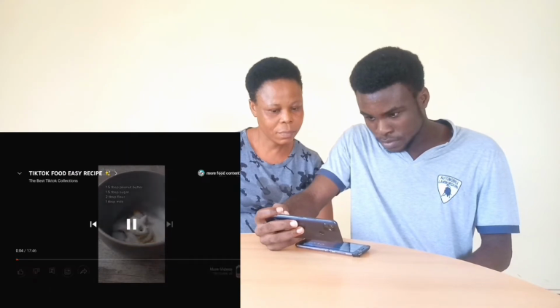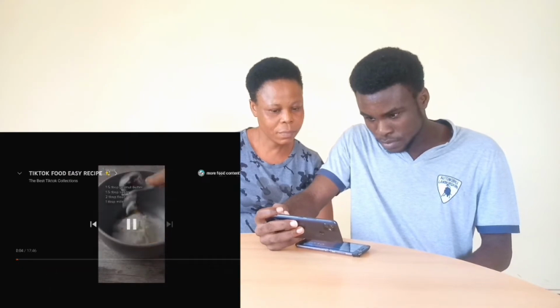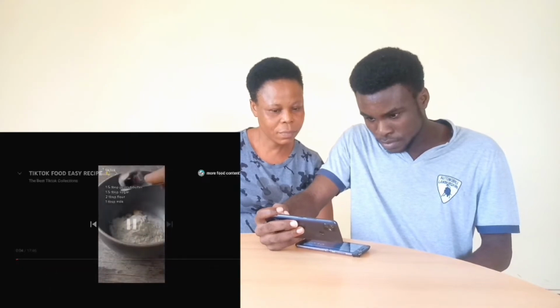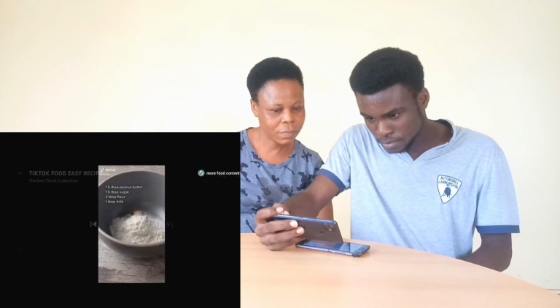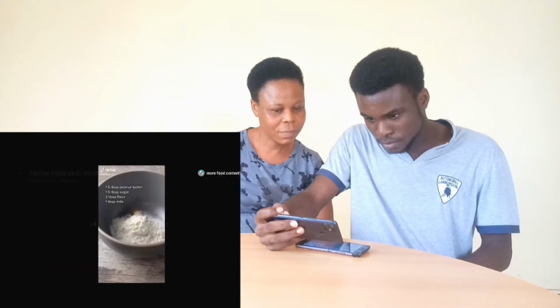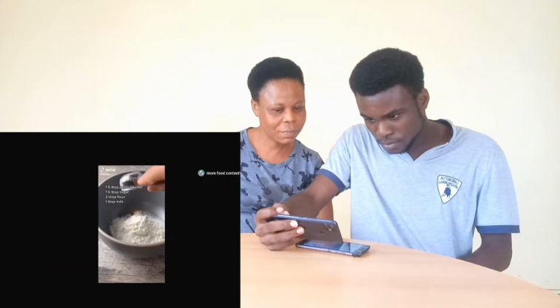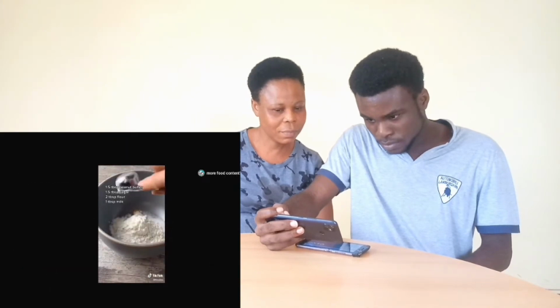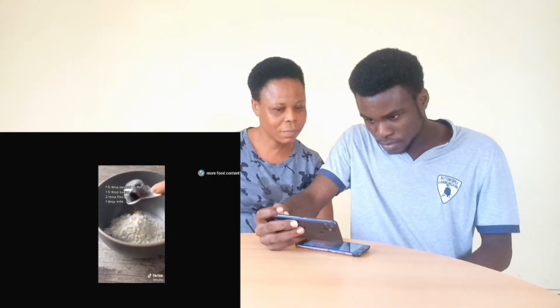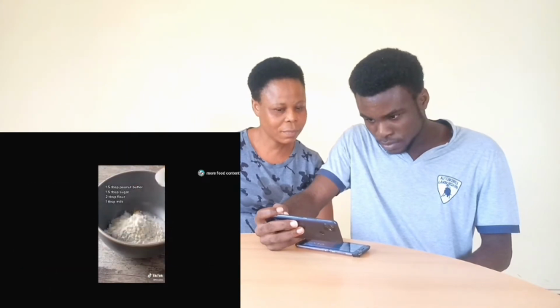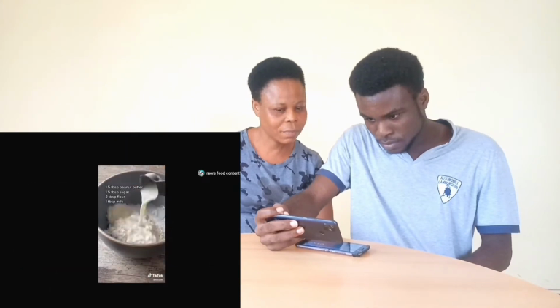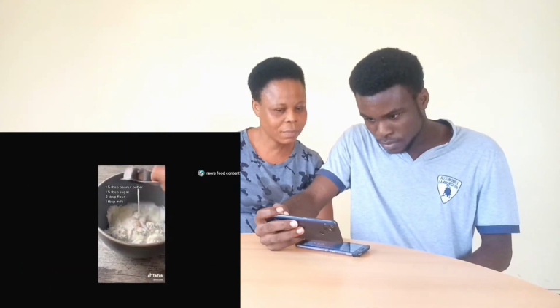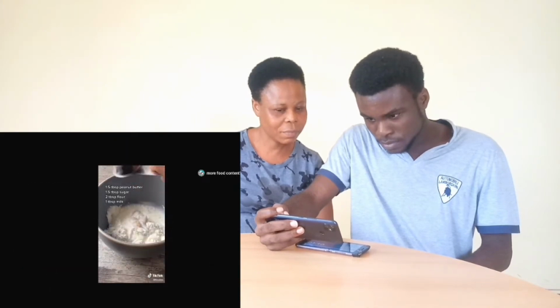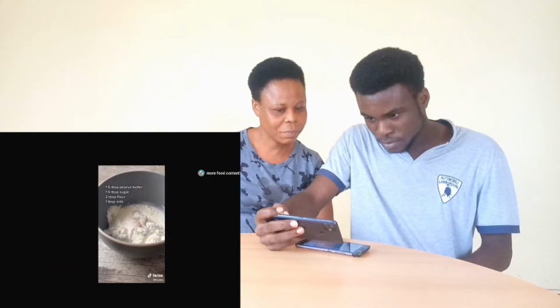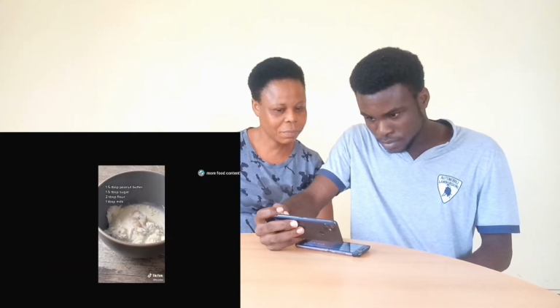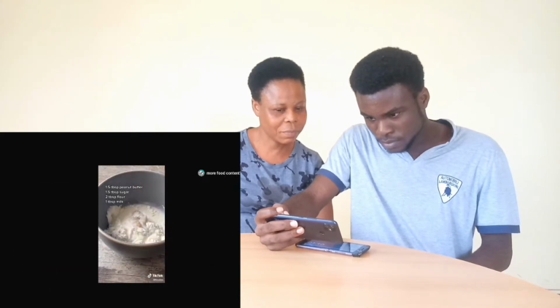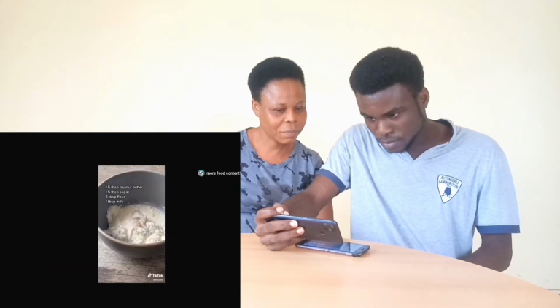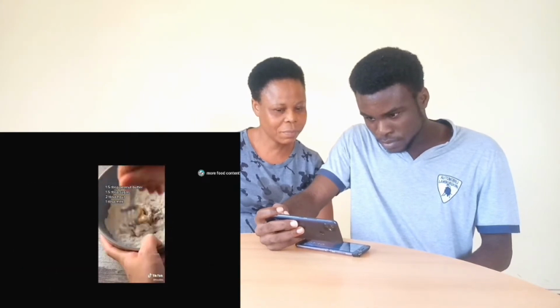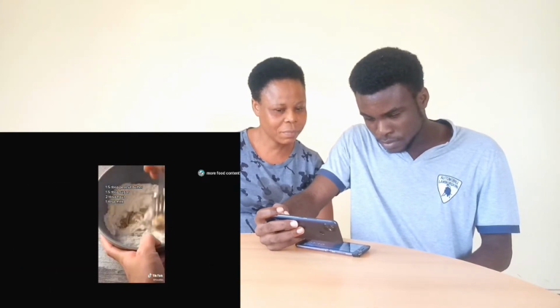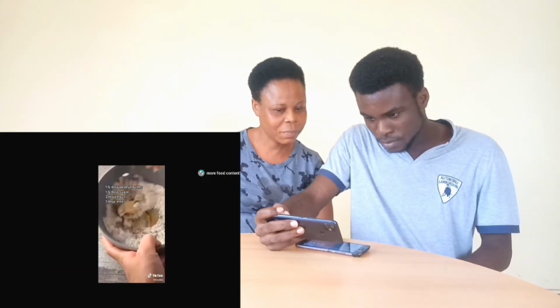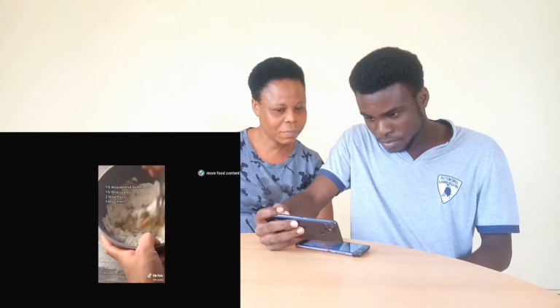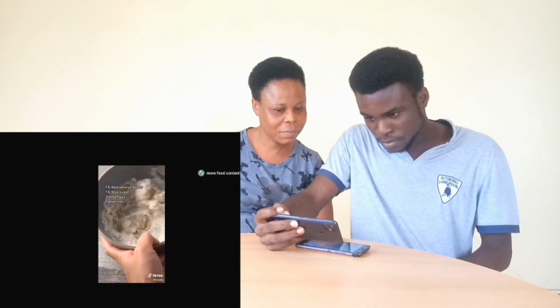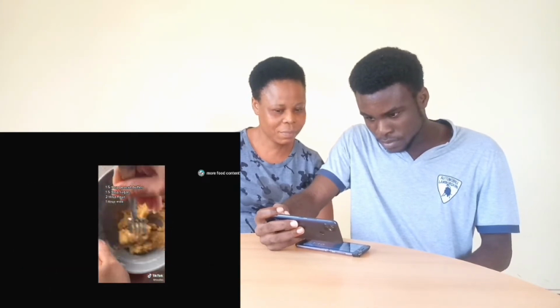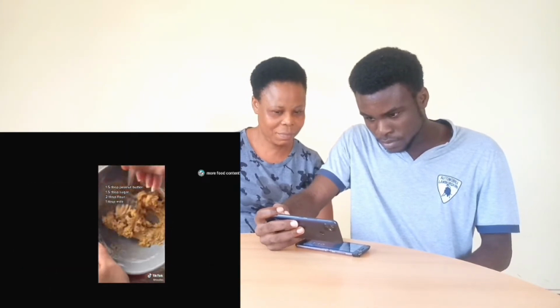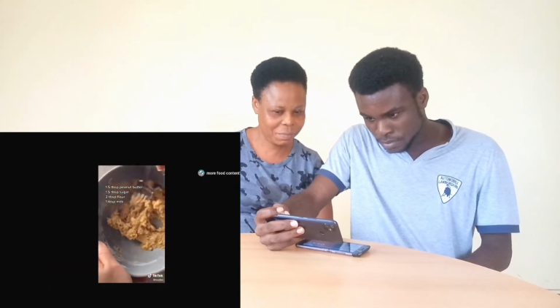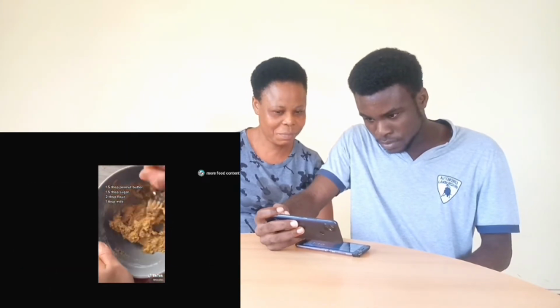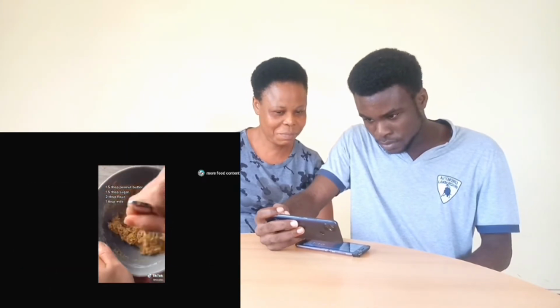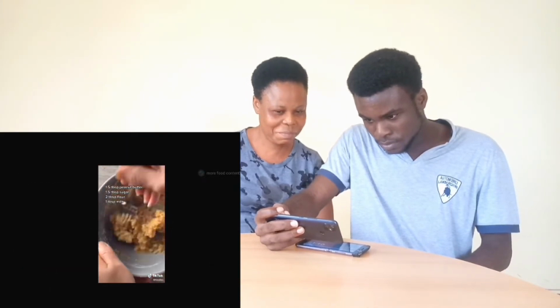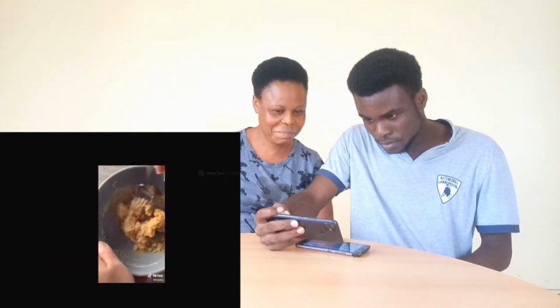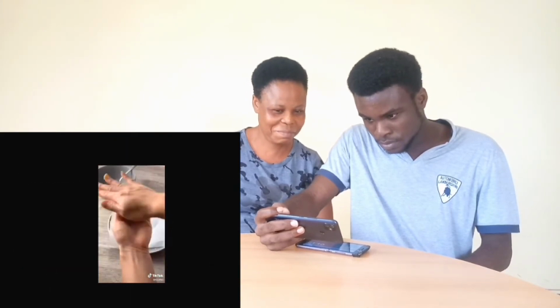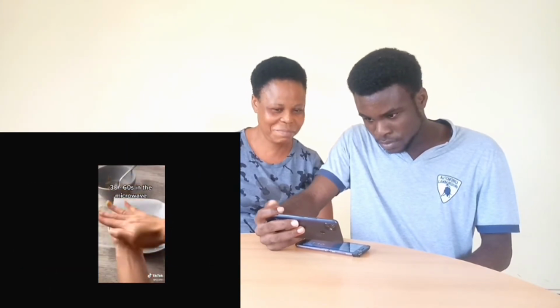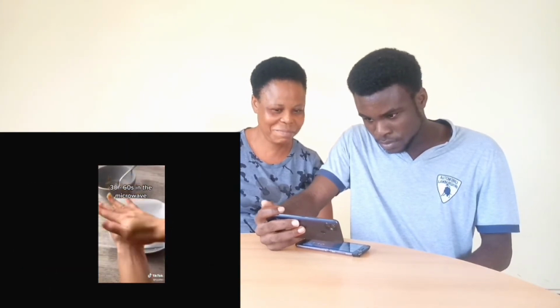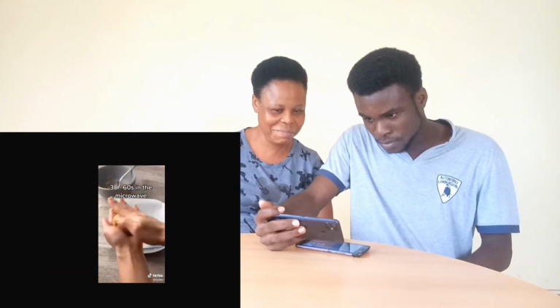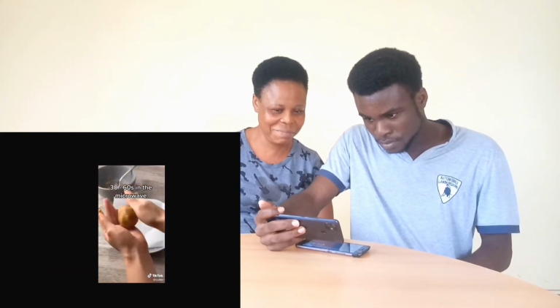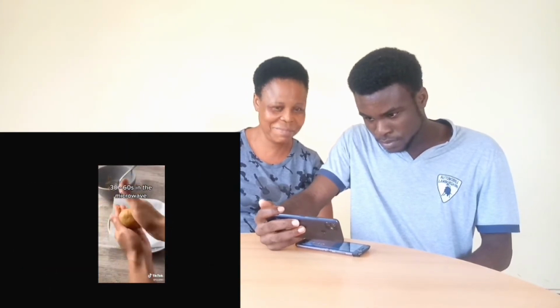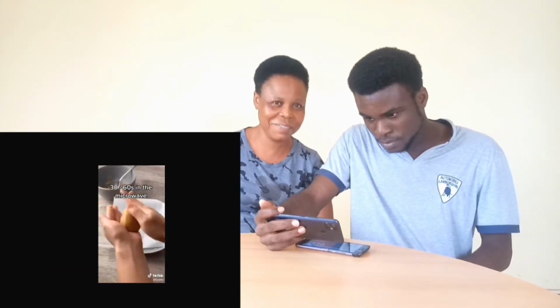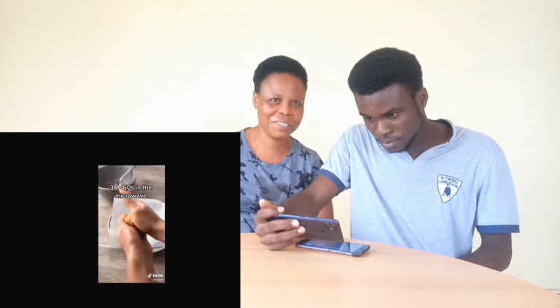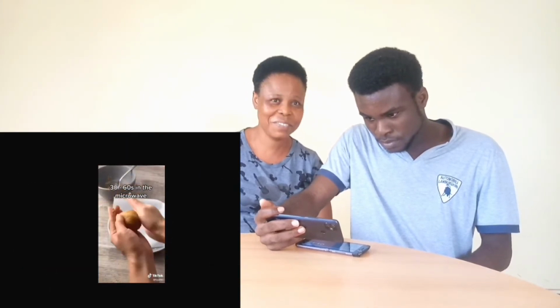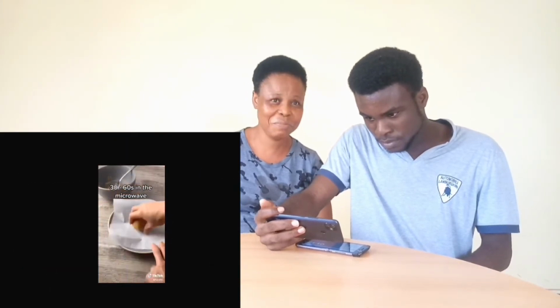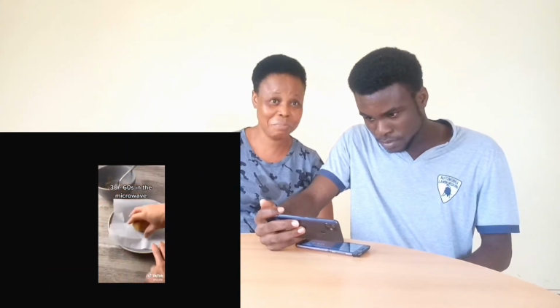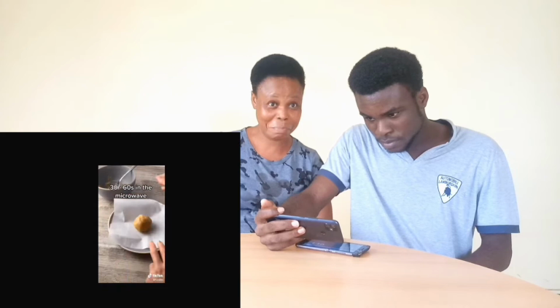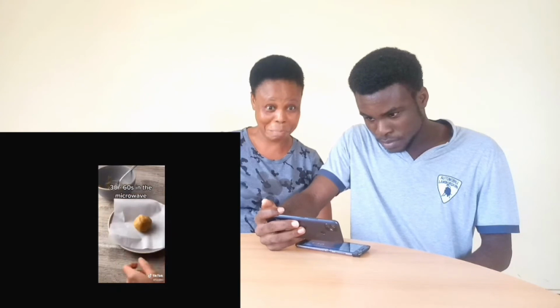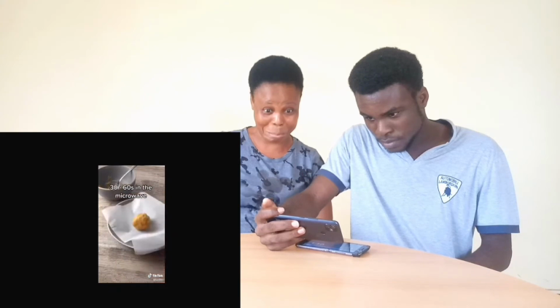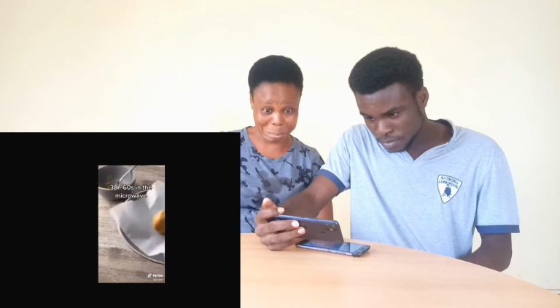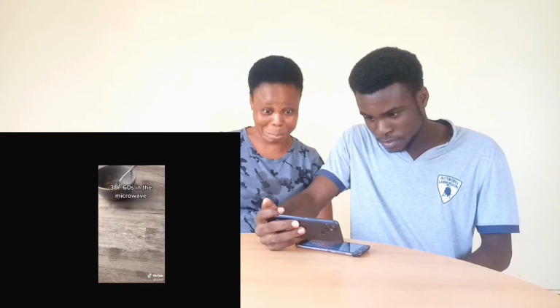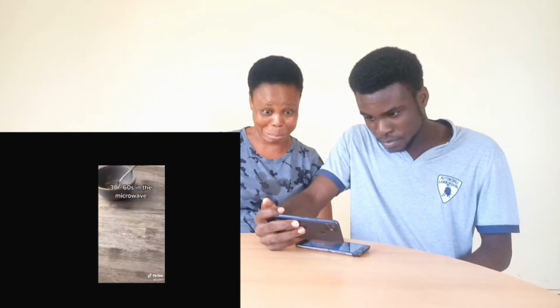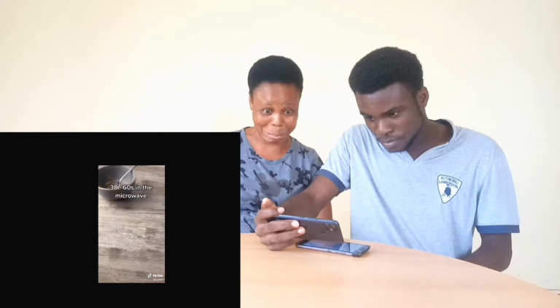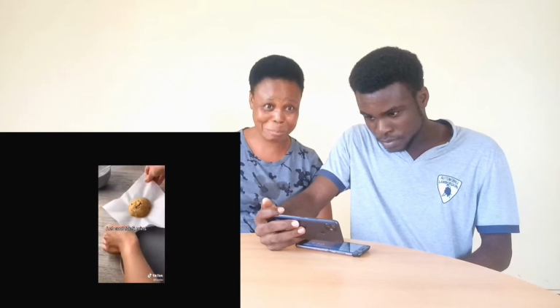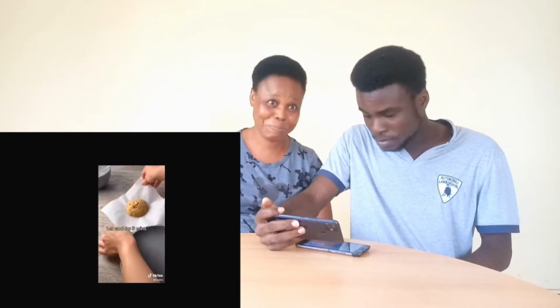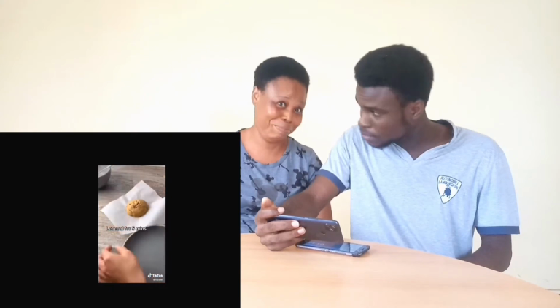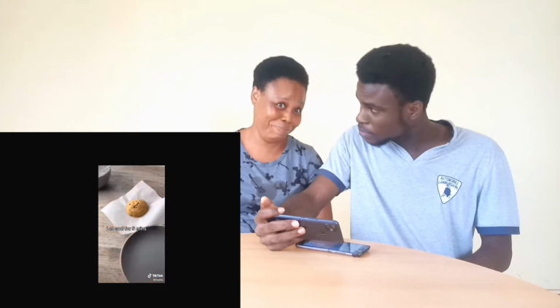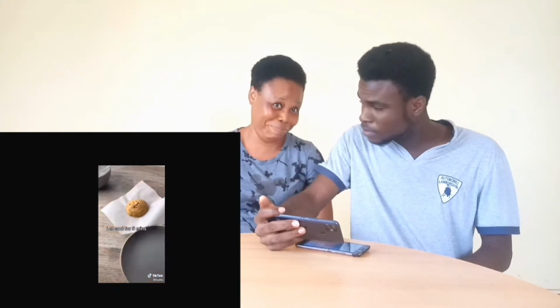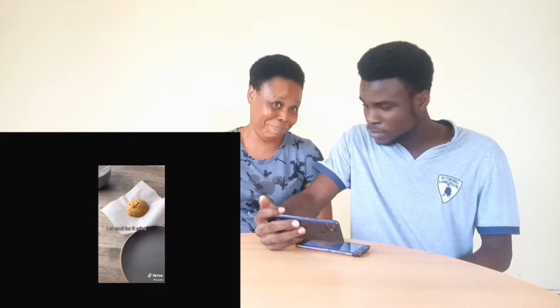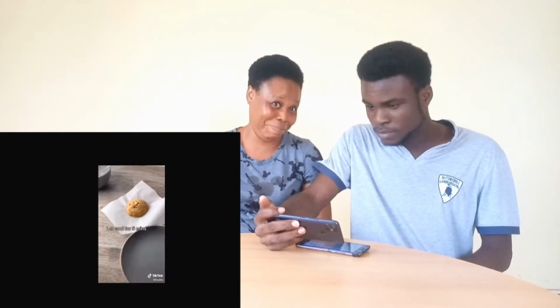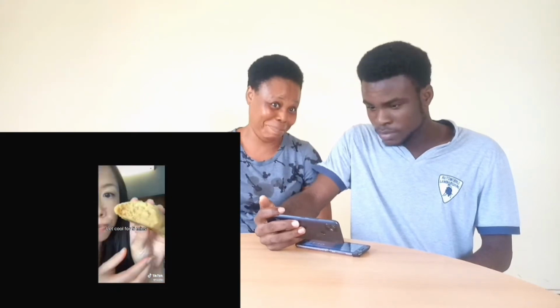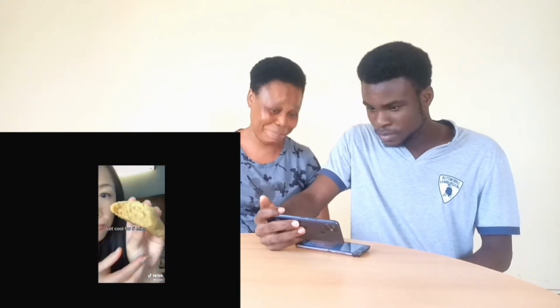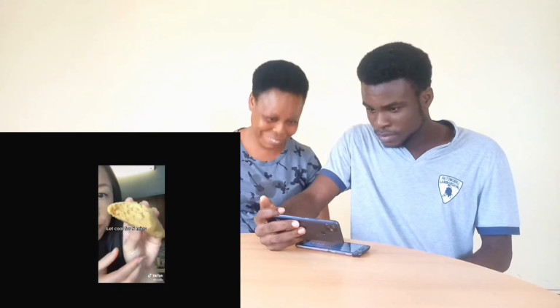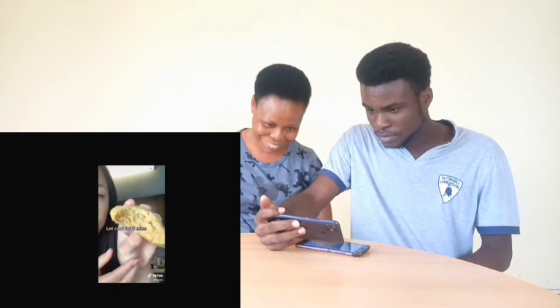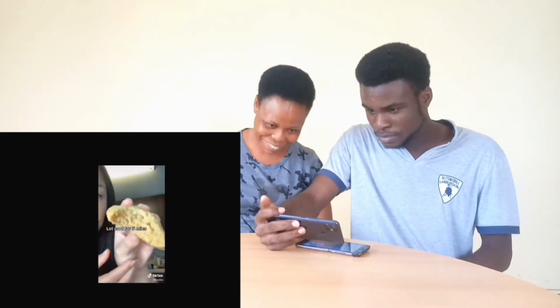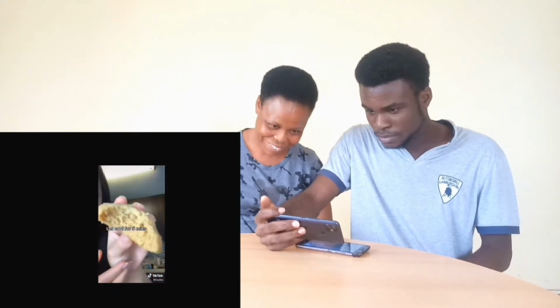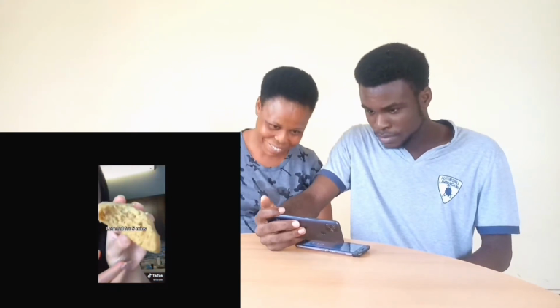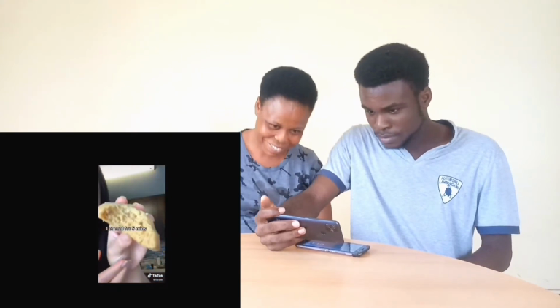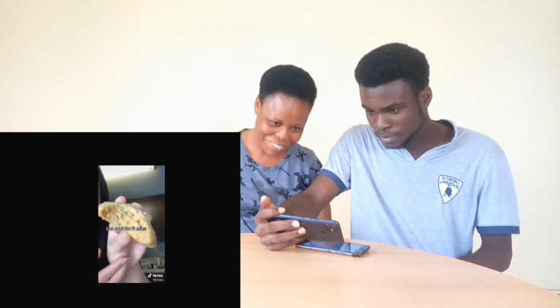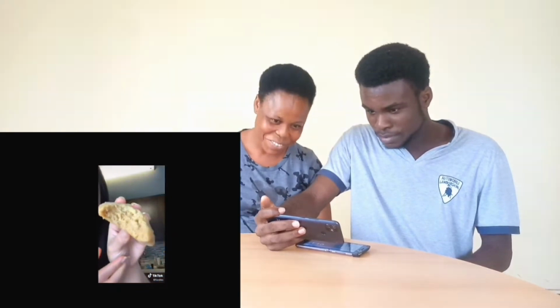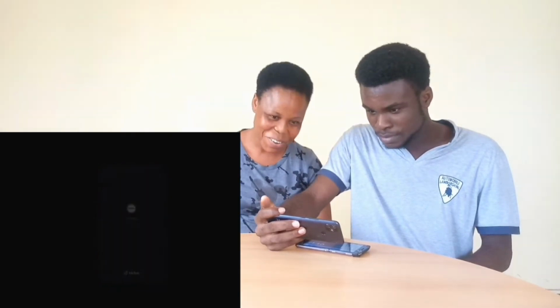This recipe makes exactly one cookie. Combine all the ingredients on the screen and roll into one big ball. Microwave 30 to 60 seconds depending on how soft you like your cookie.